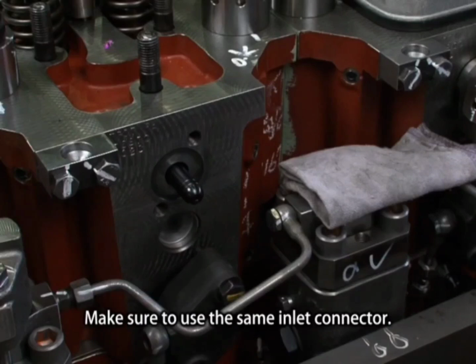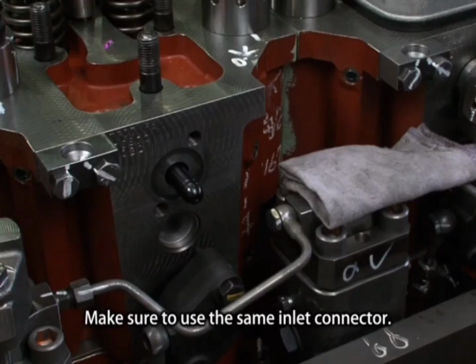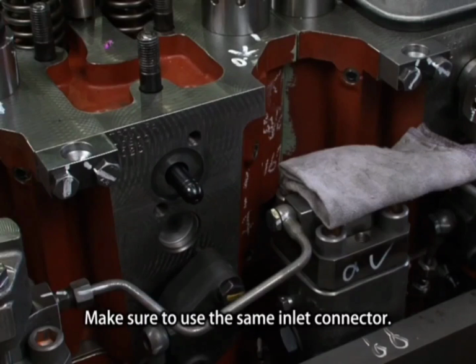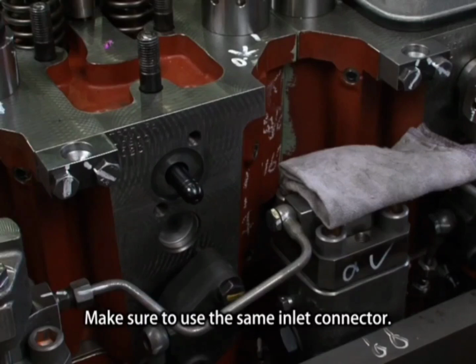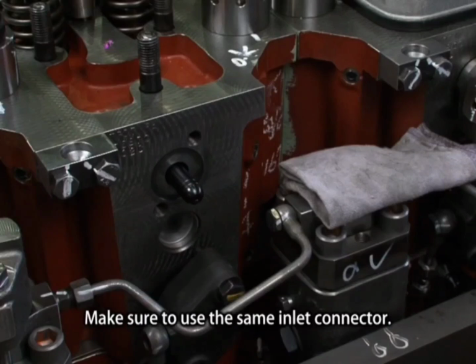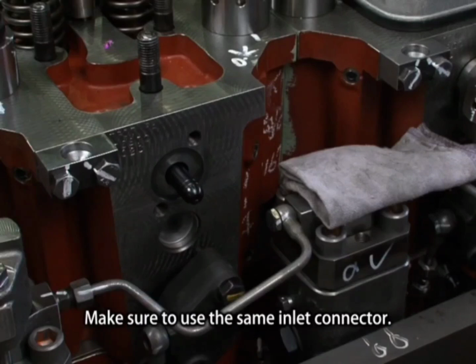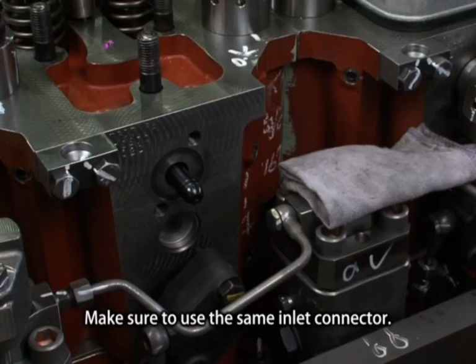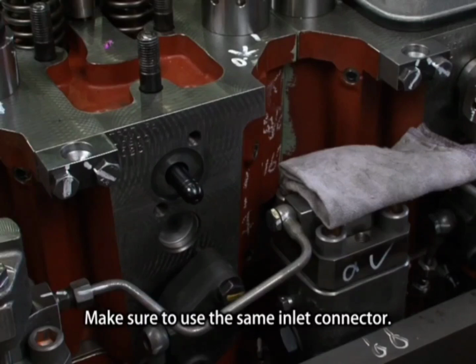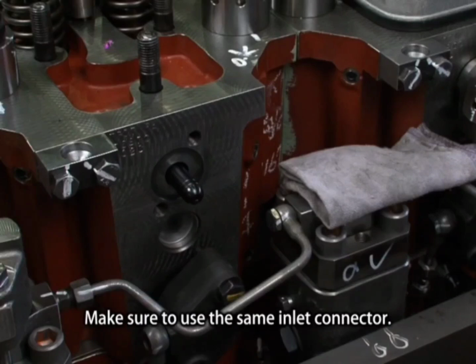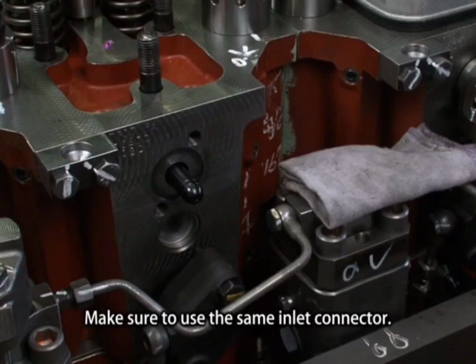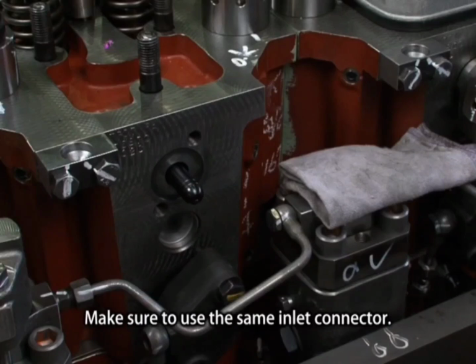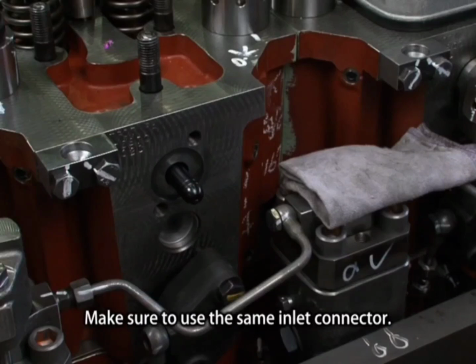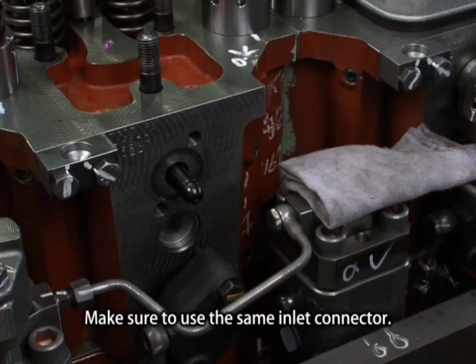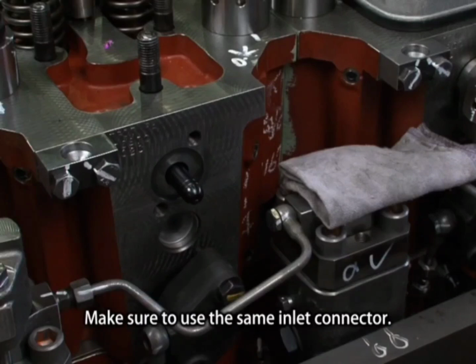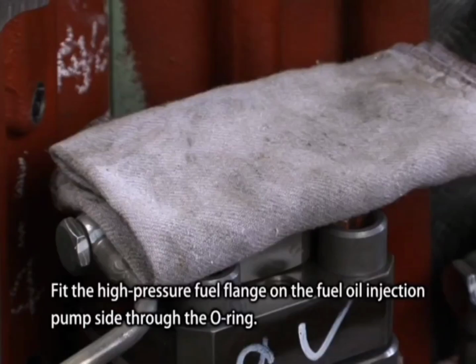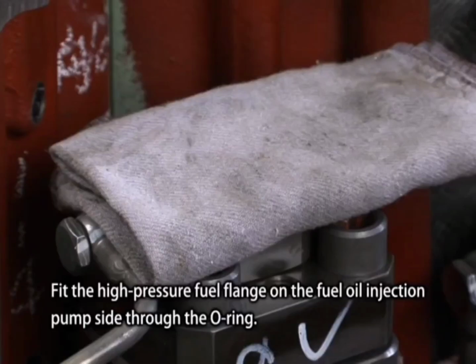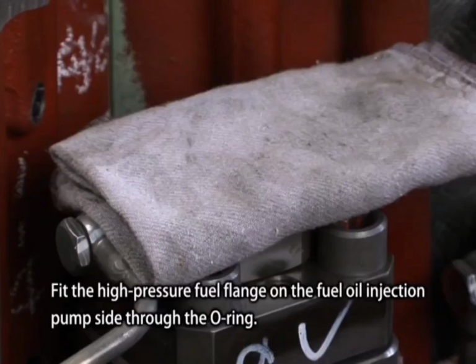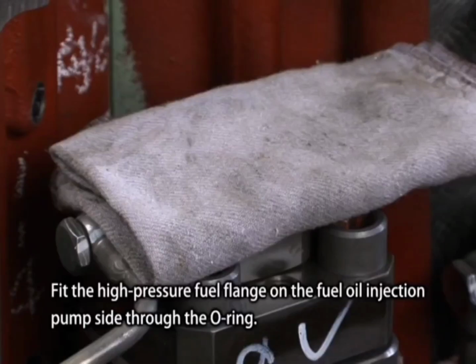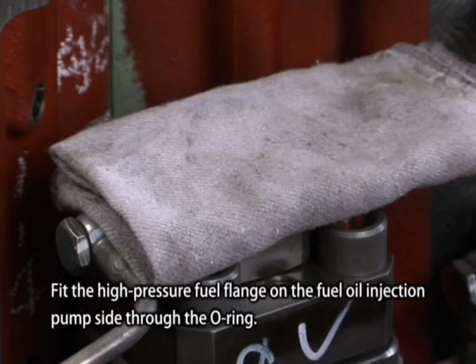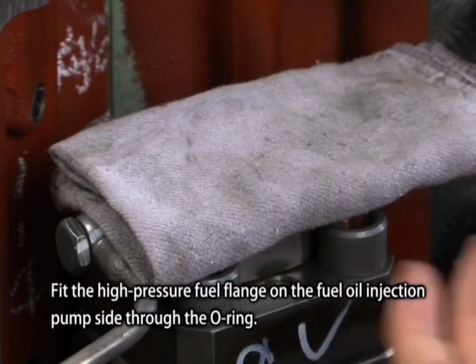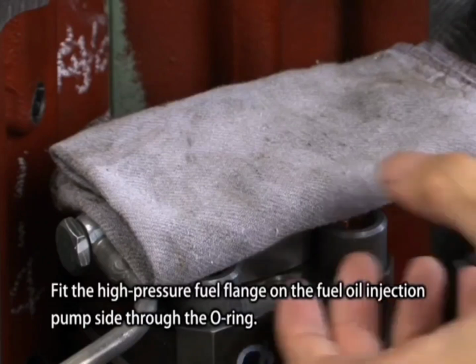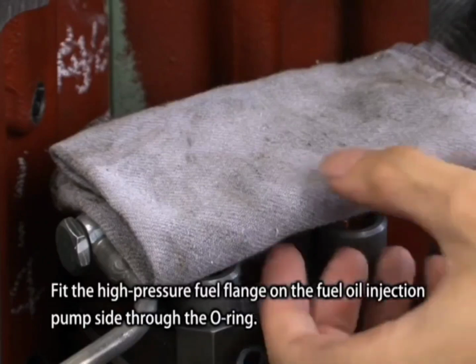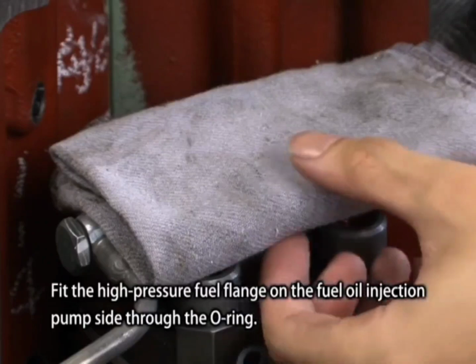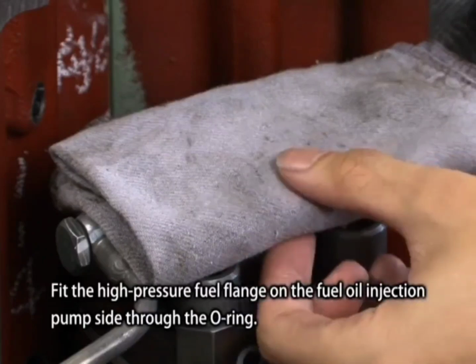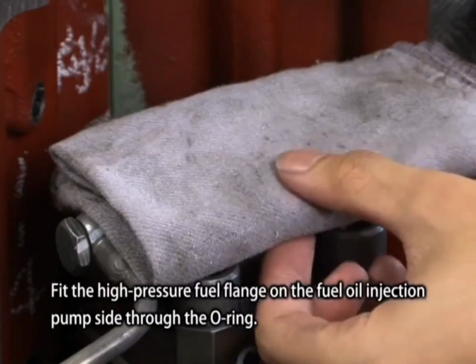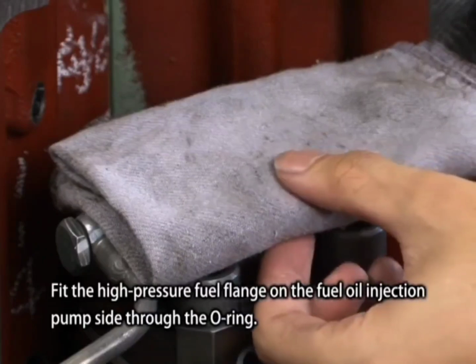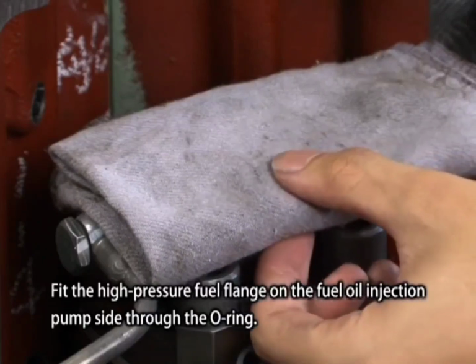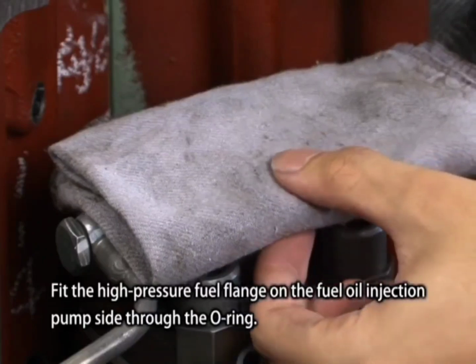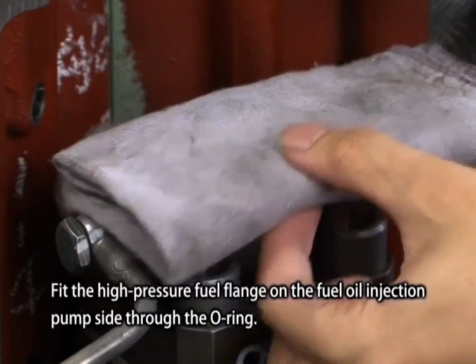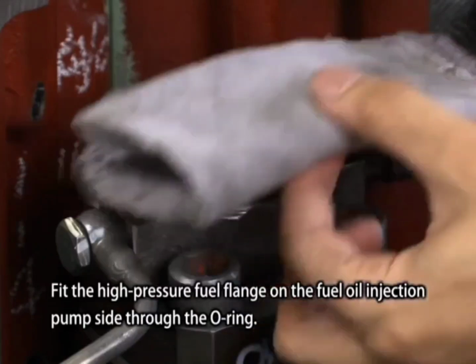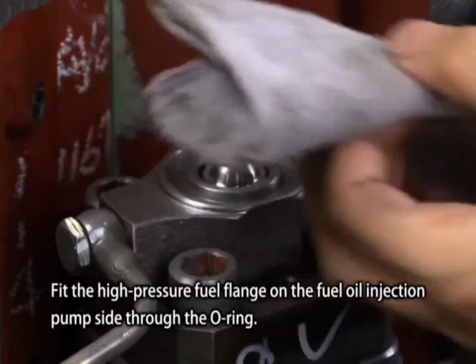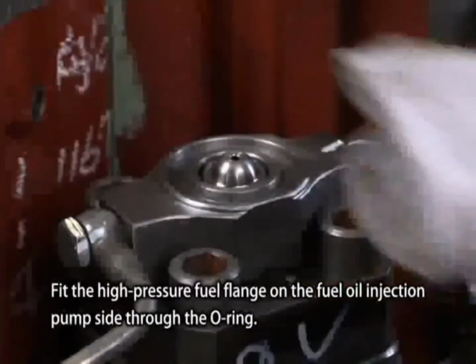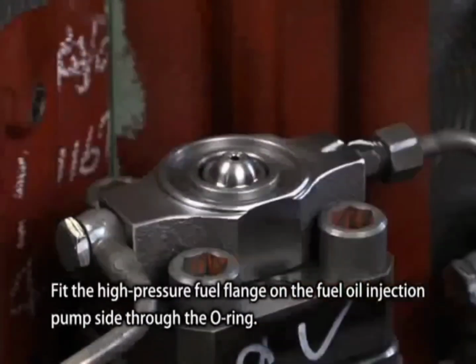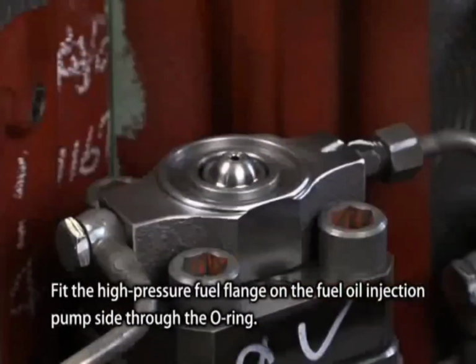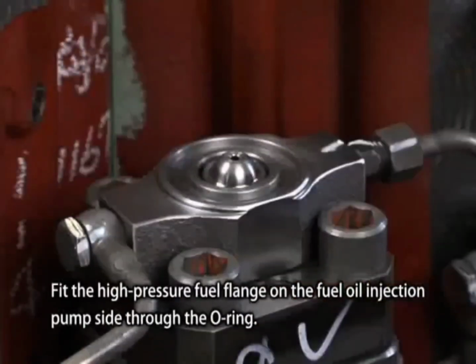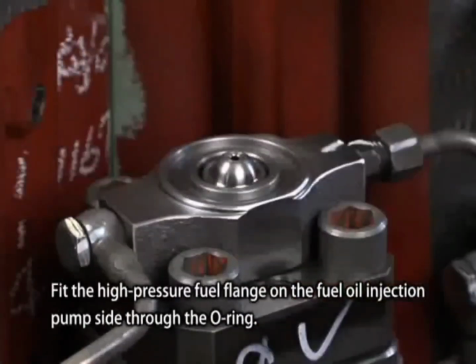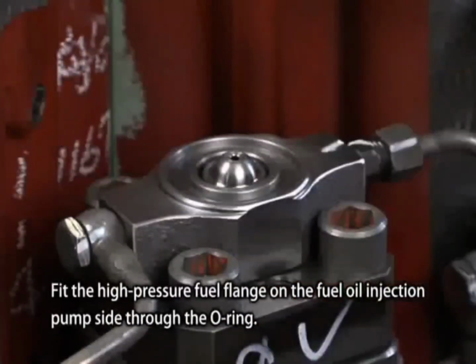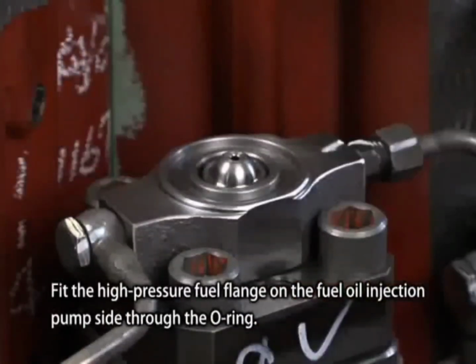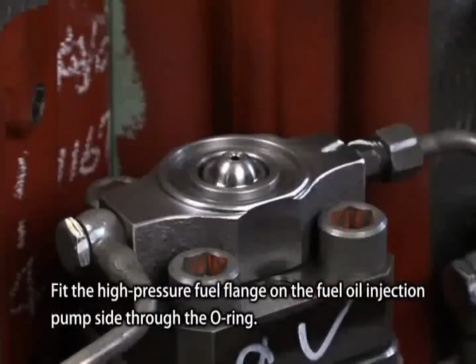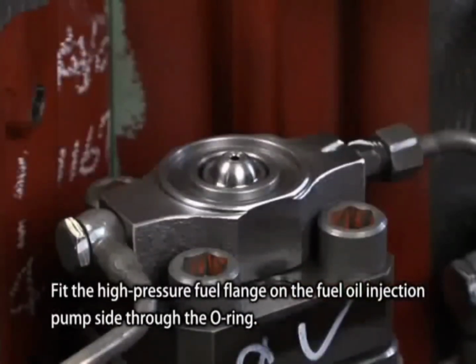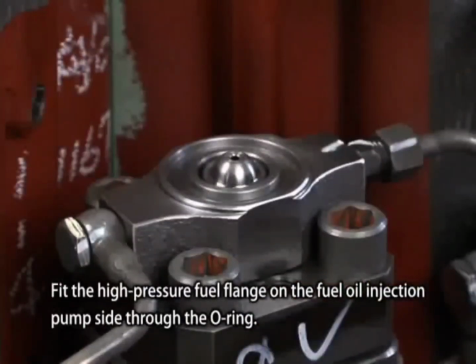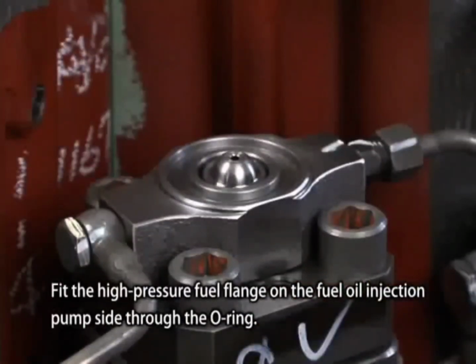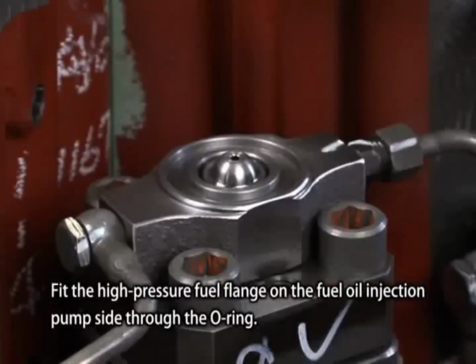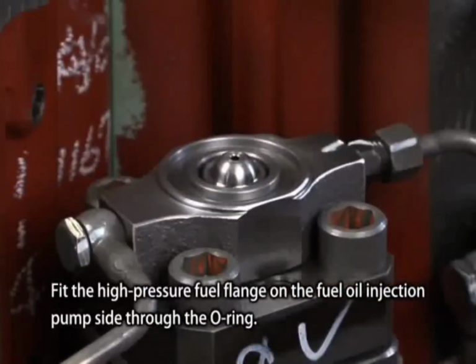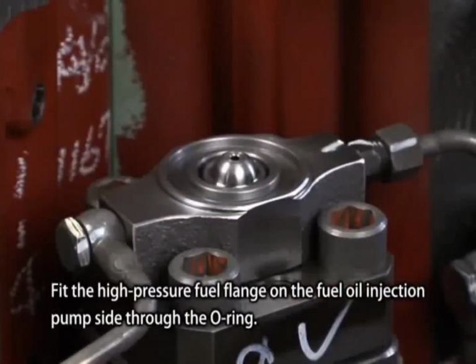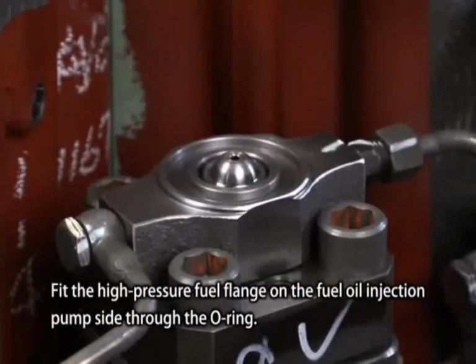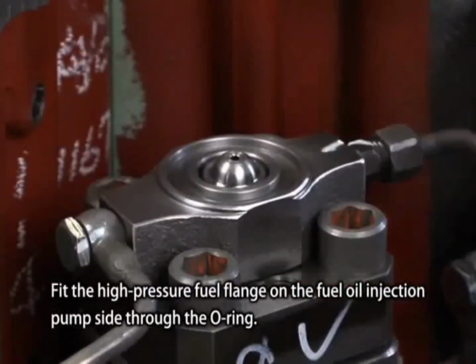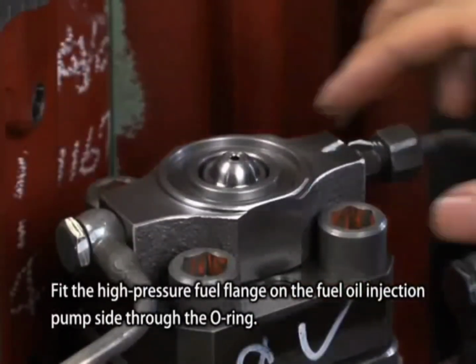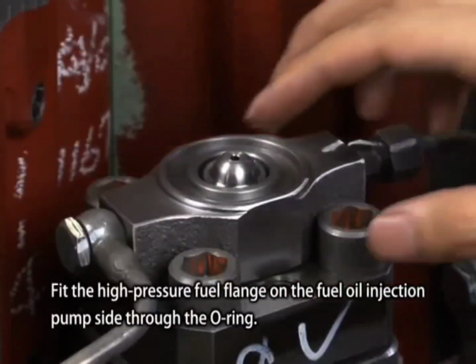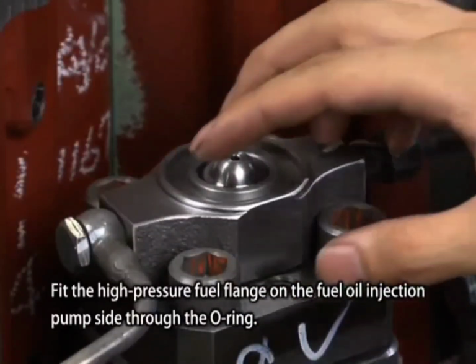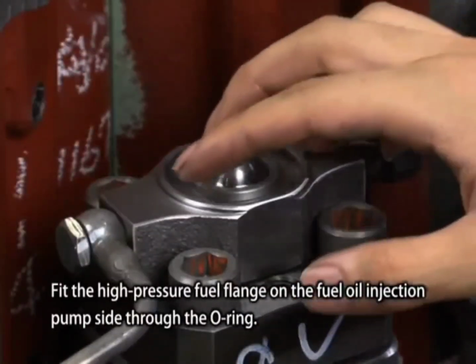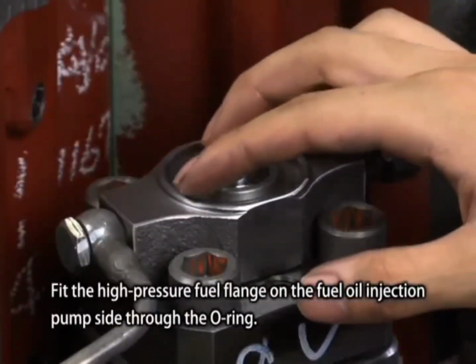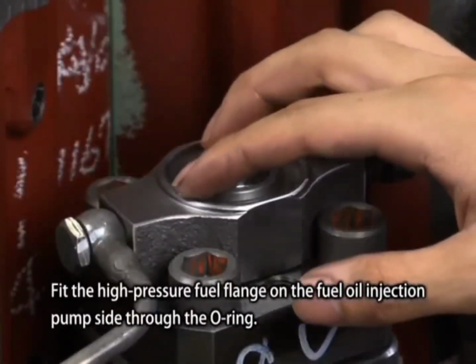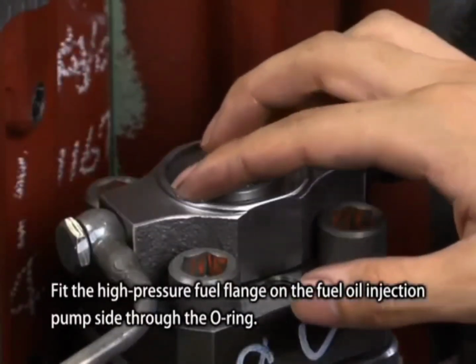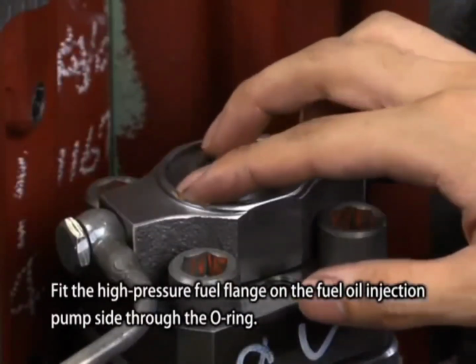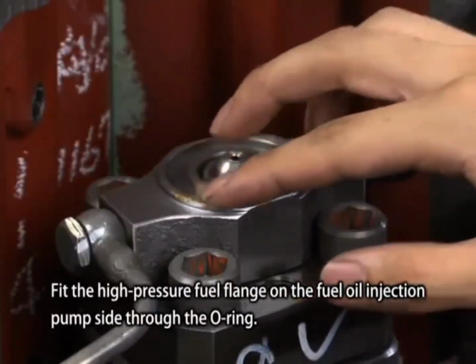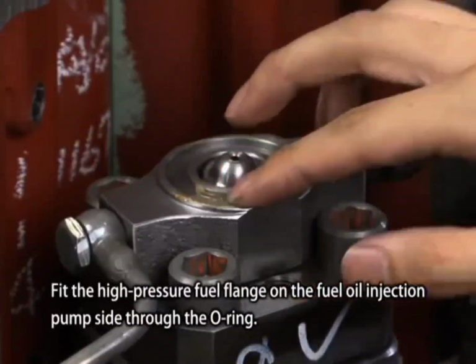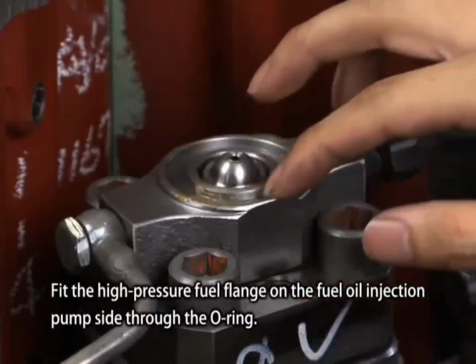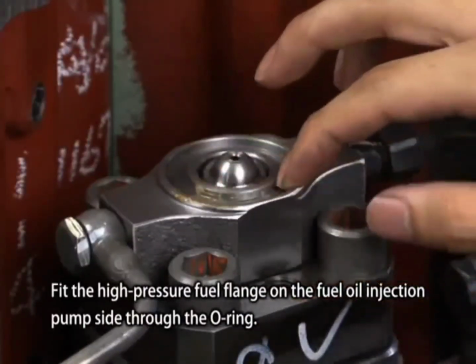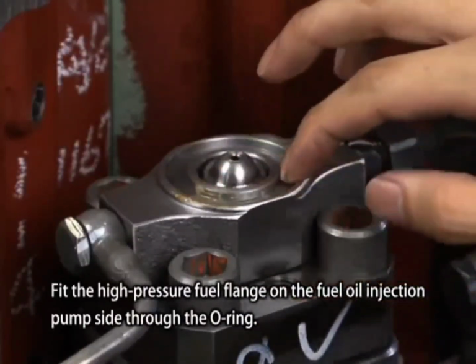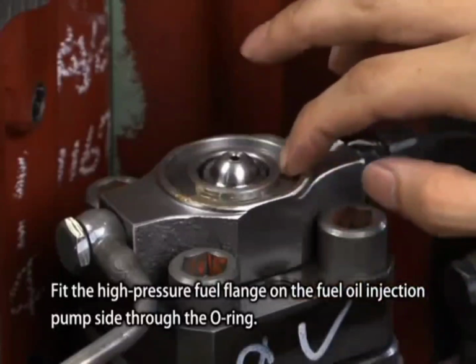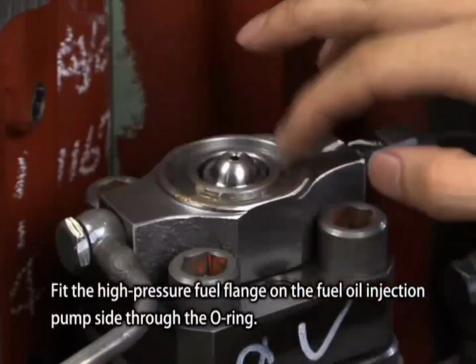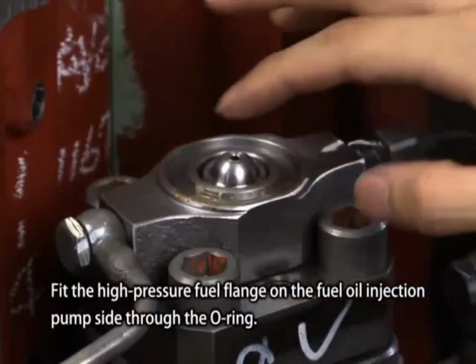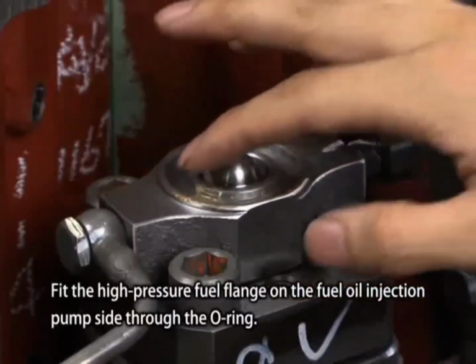Align the inlet connector and fit the high-pressure fuel flange on the fuel oil injection pump side through the O-ring.